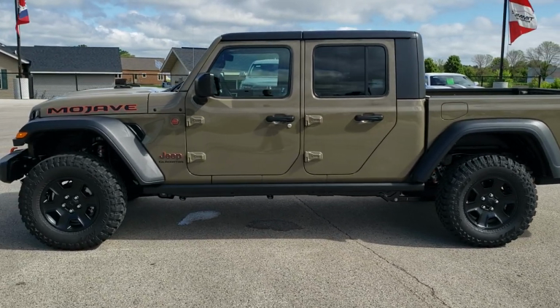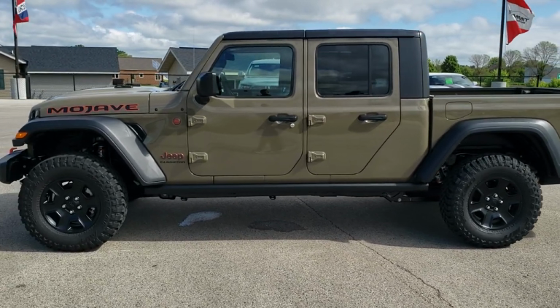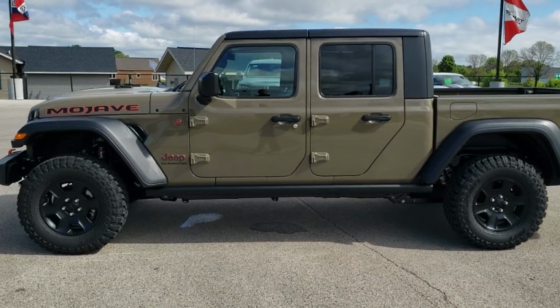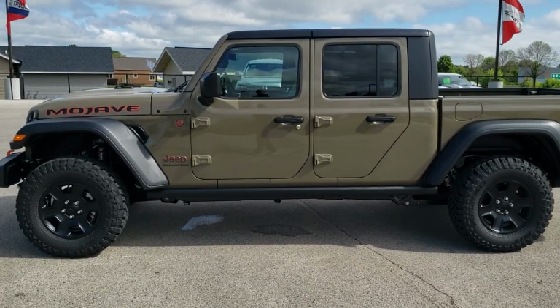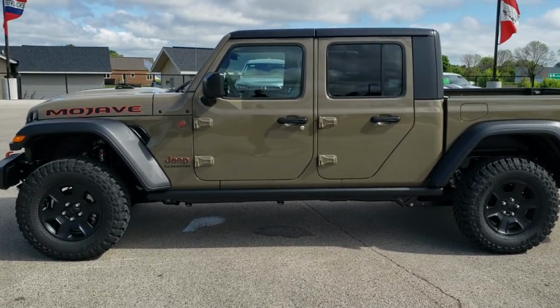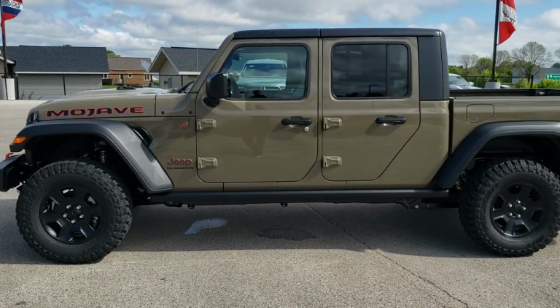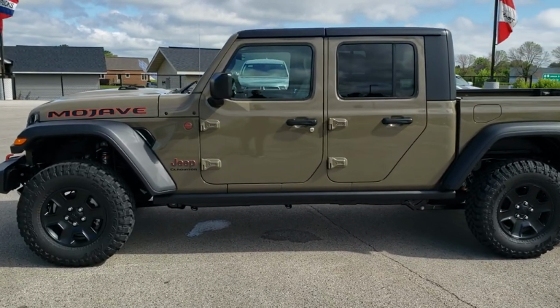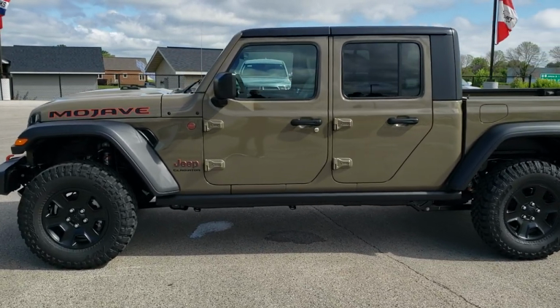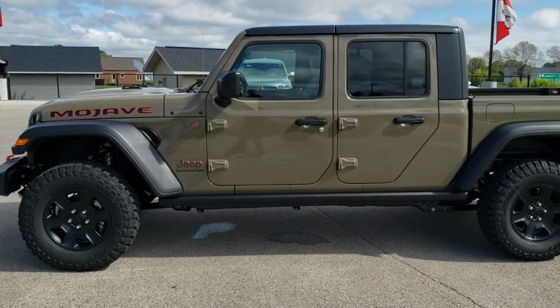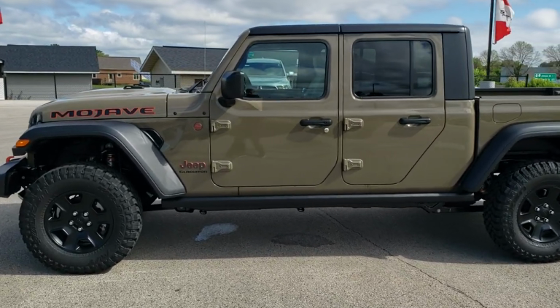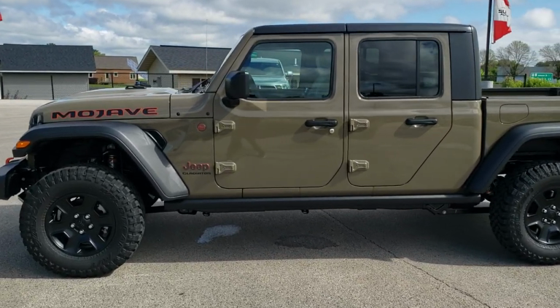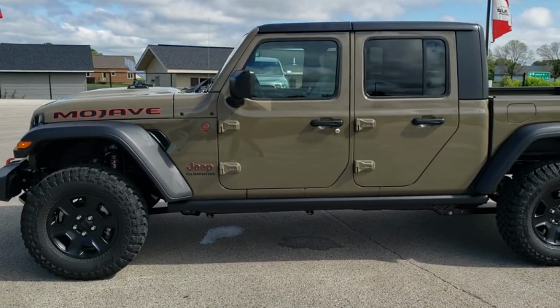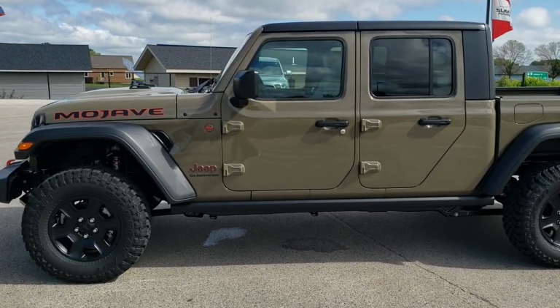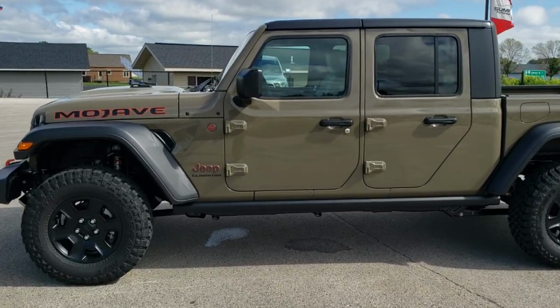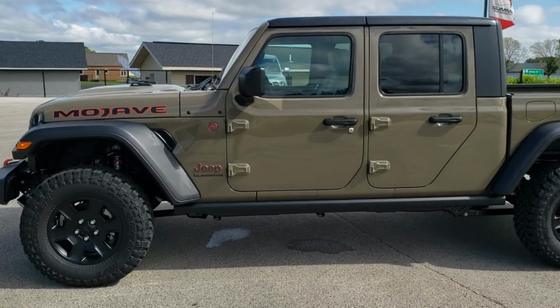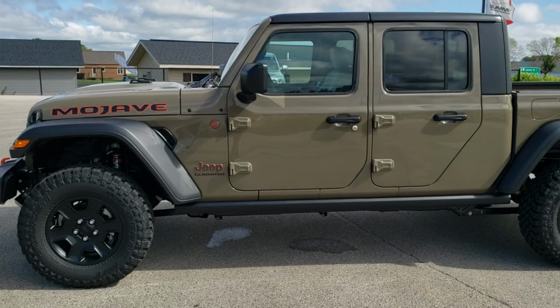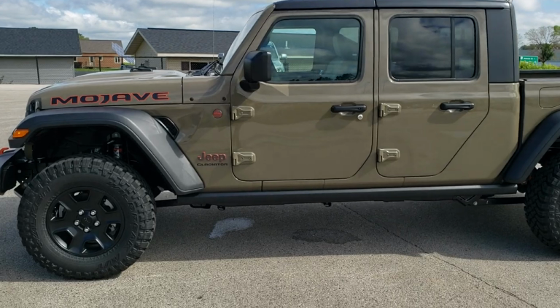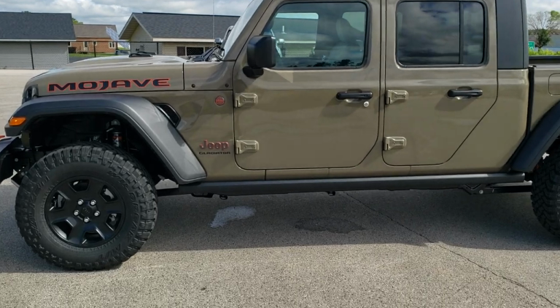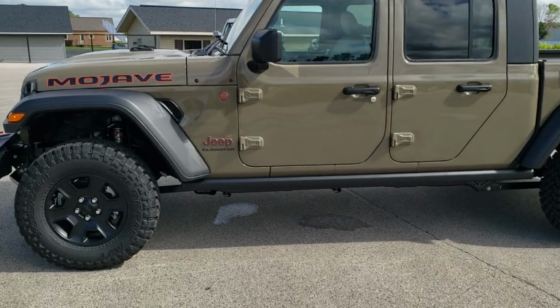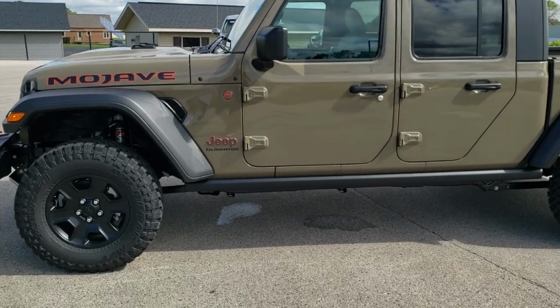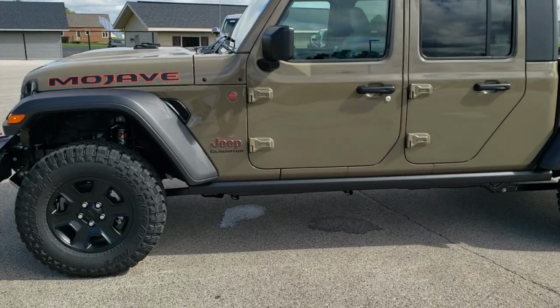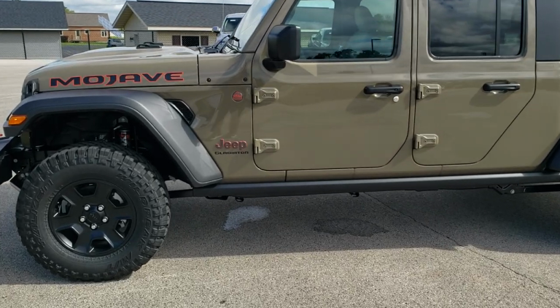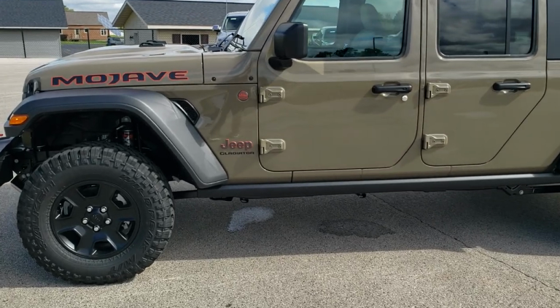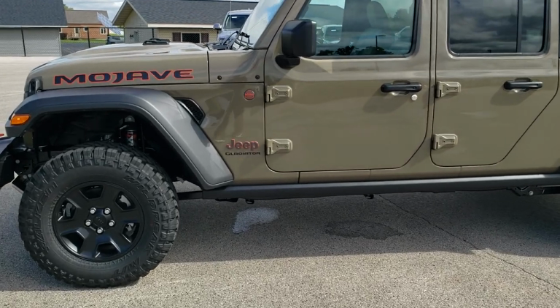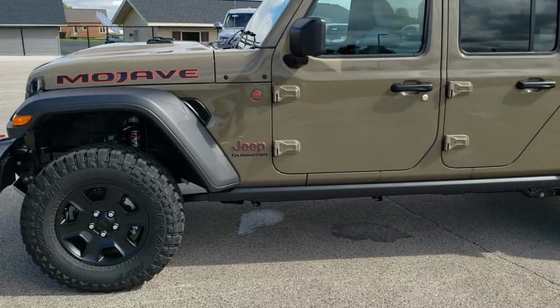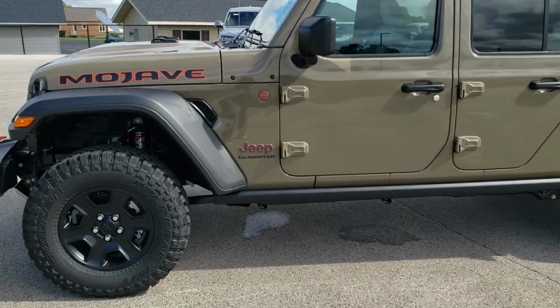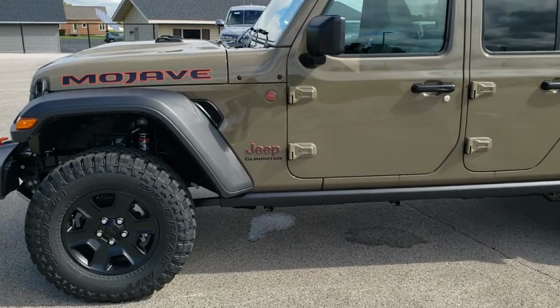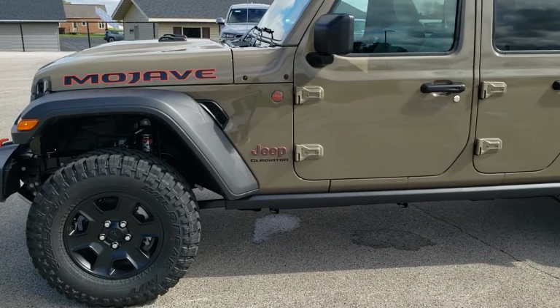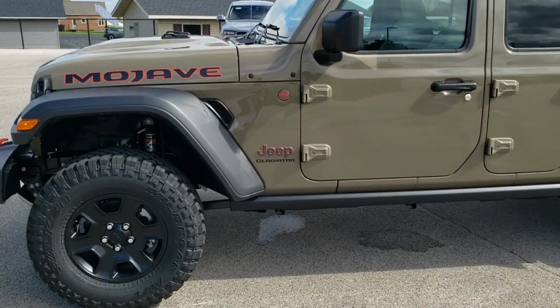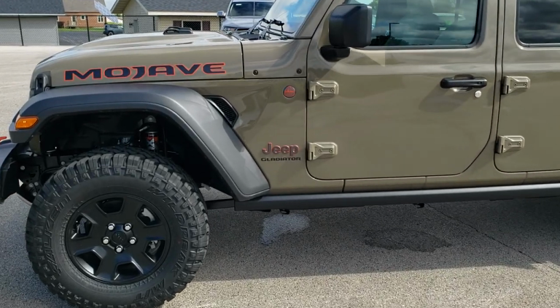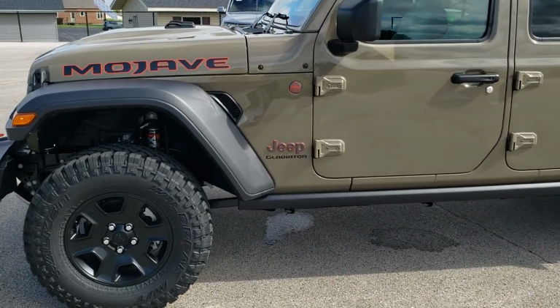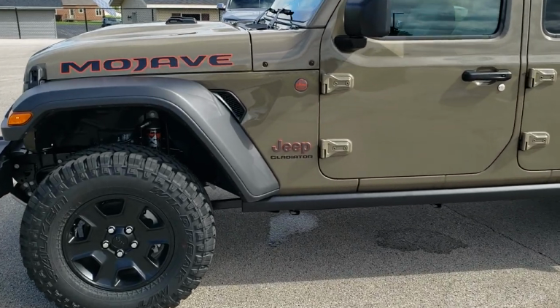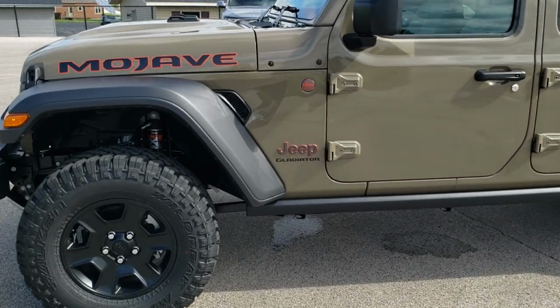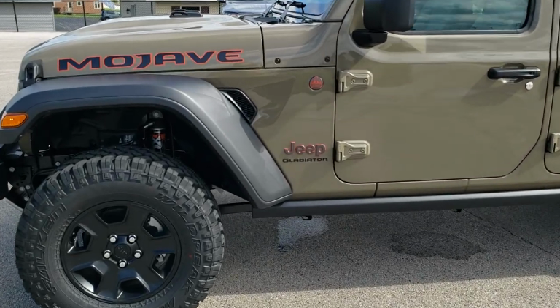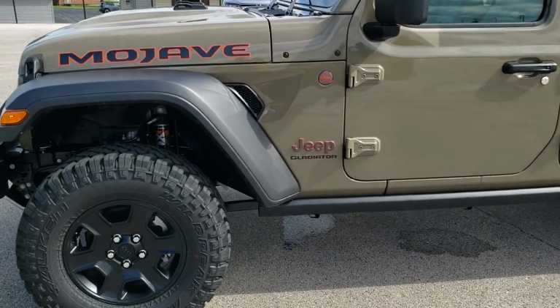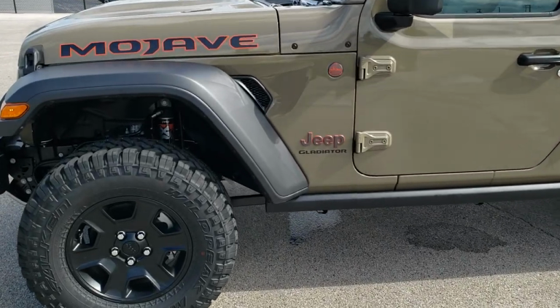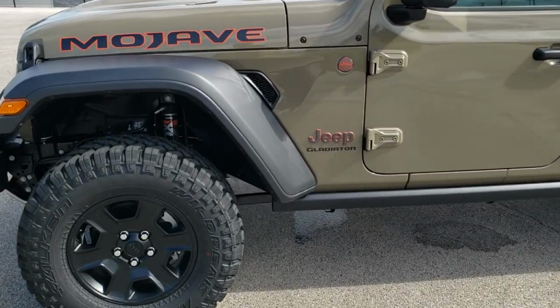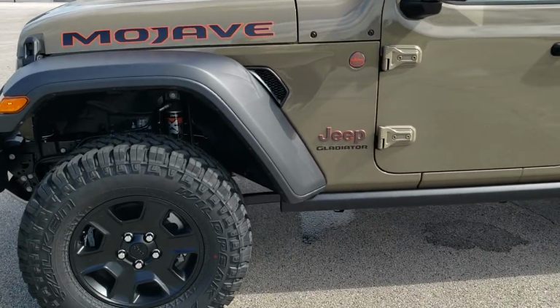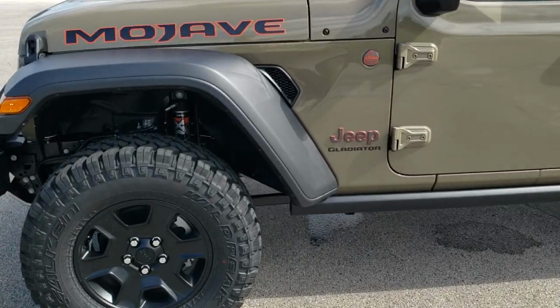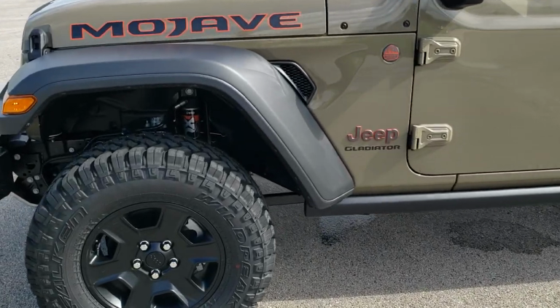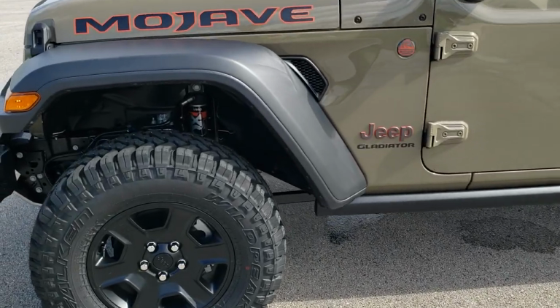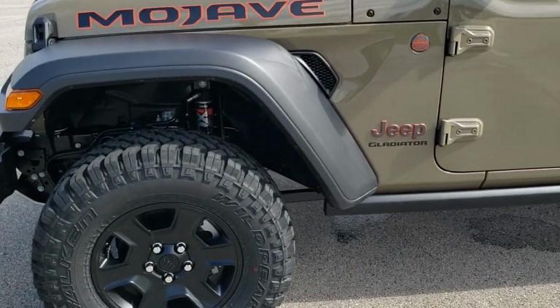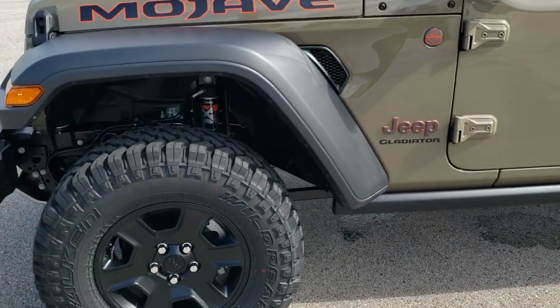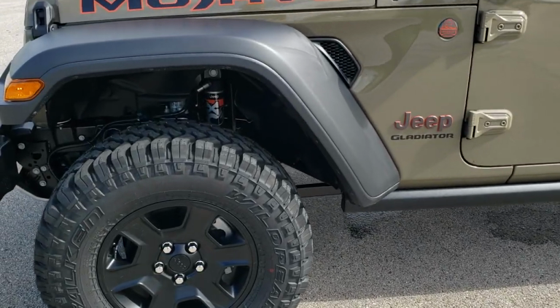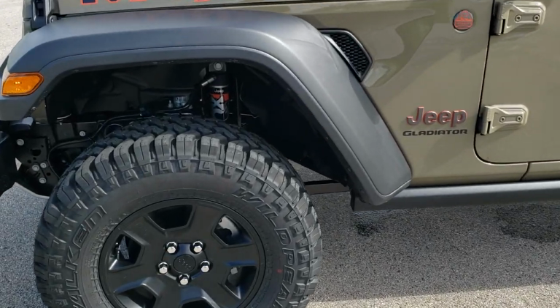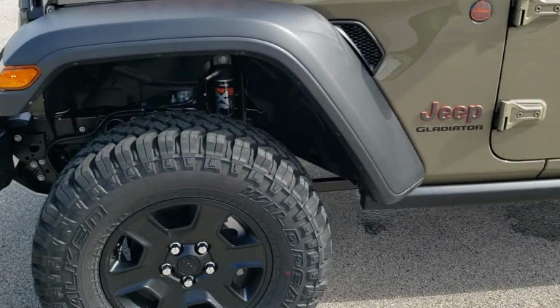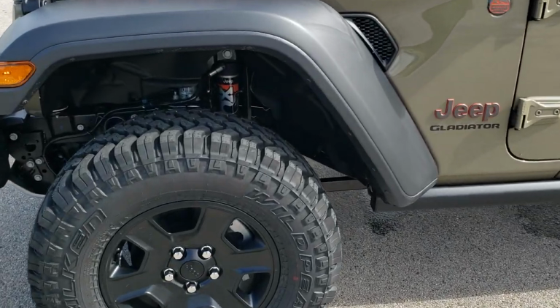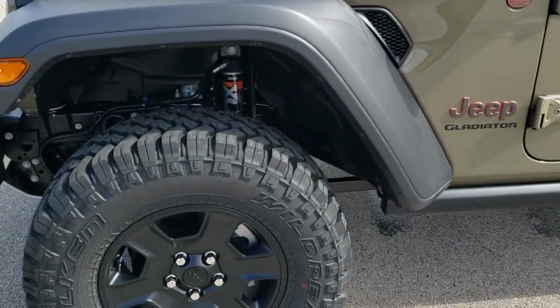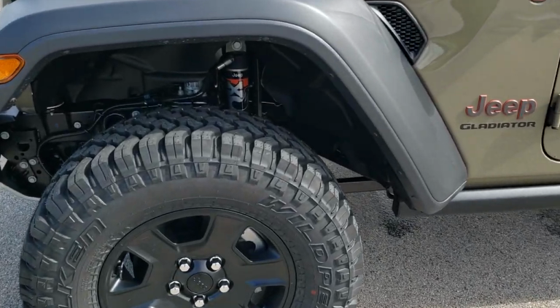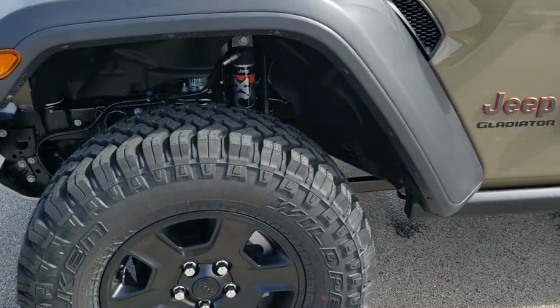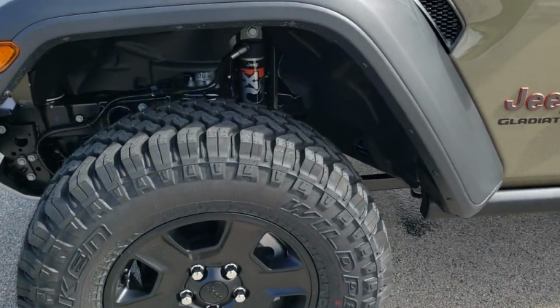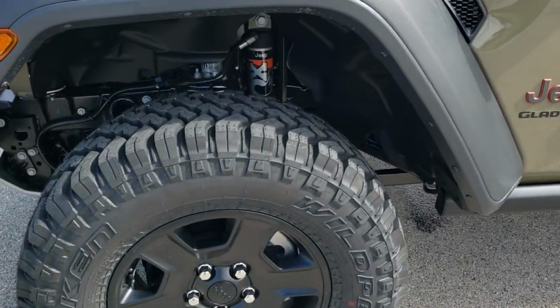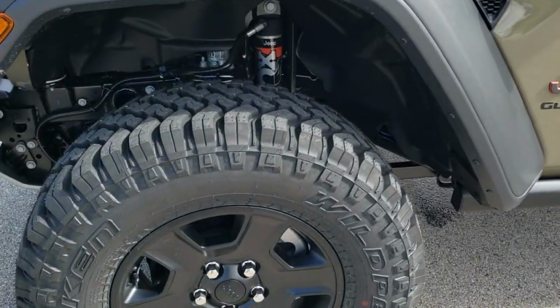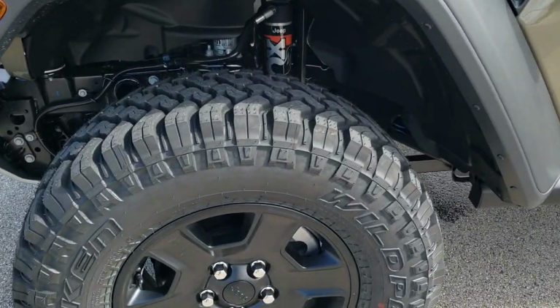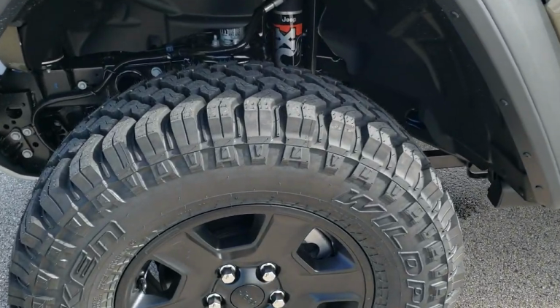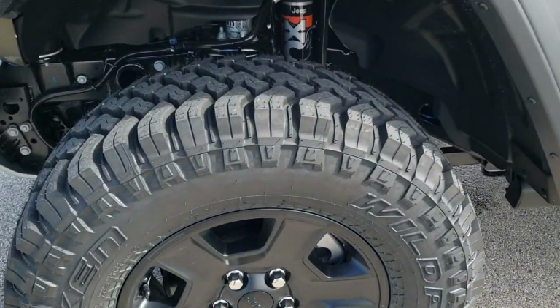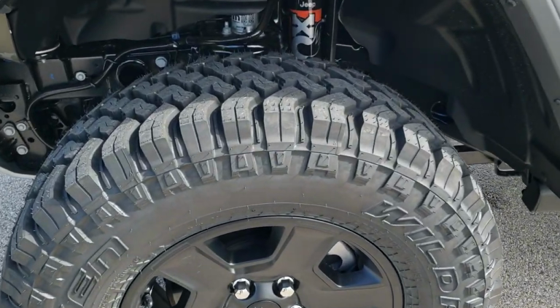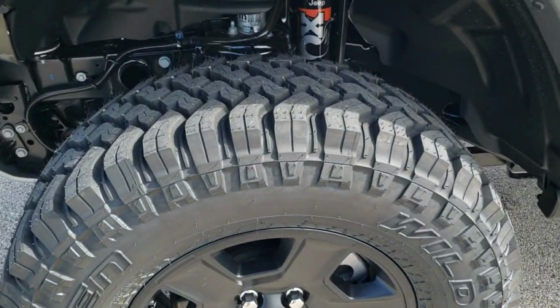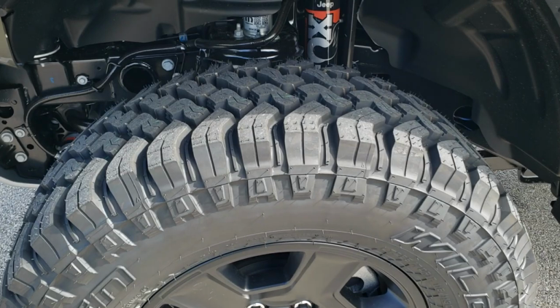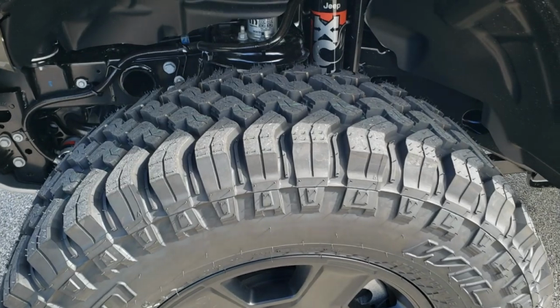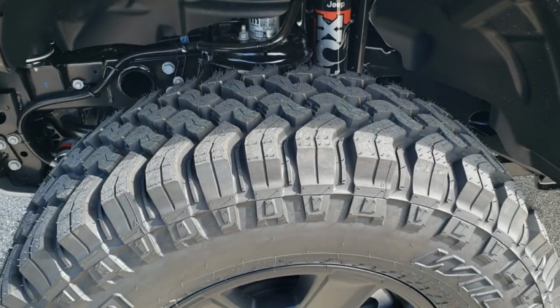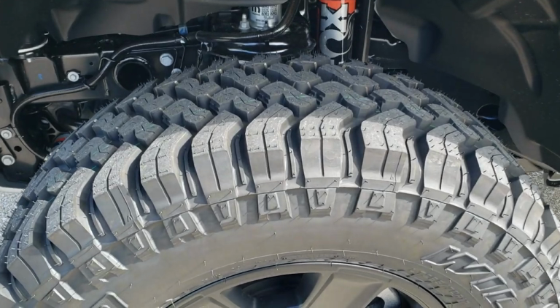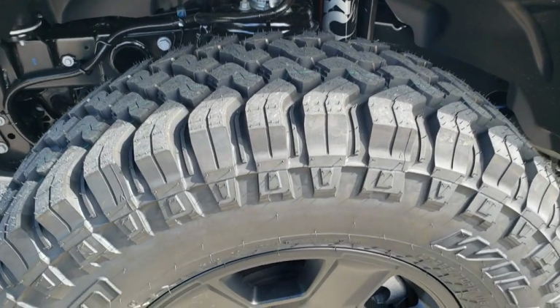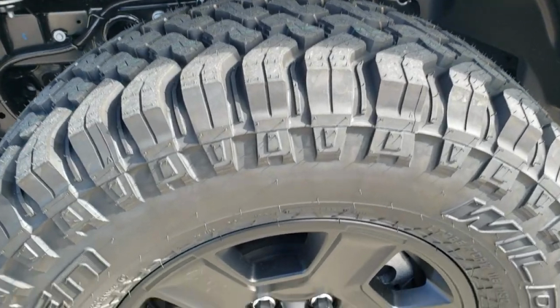Mojave is a brand new line for the Gladiator, and we're going to go over everything that makes a Mojave a Mojave.